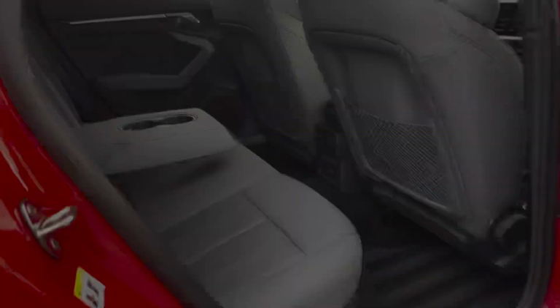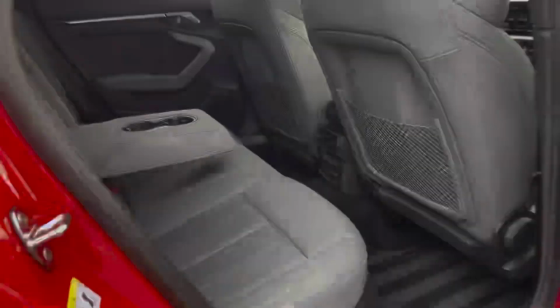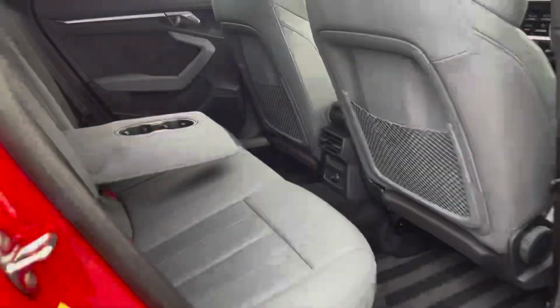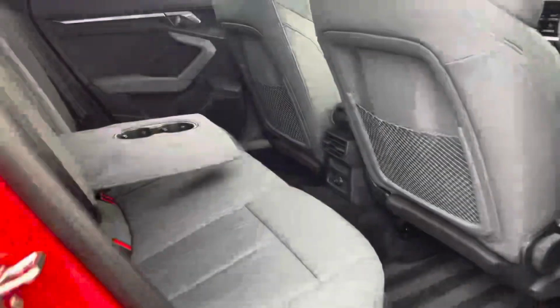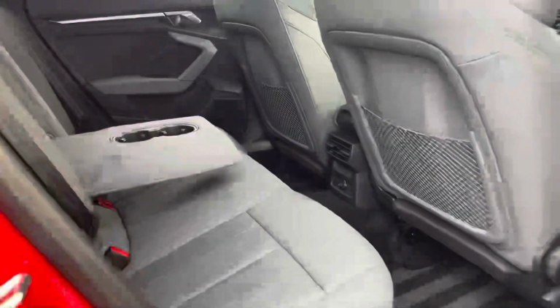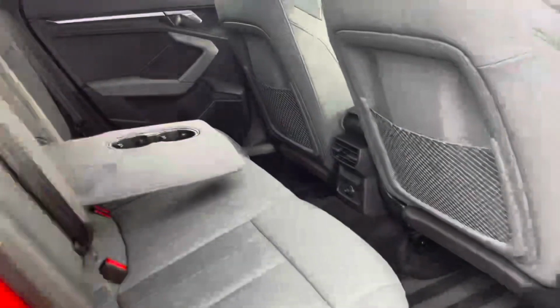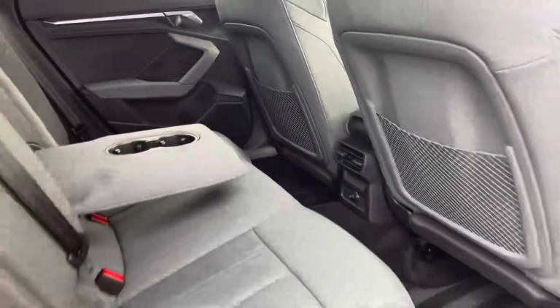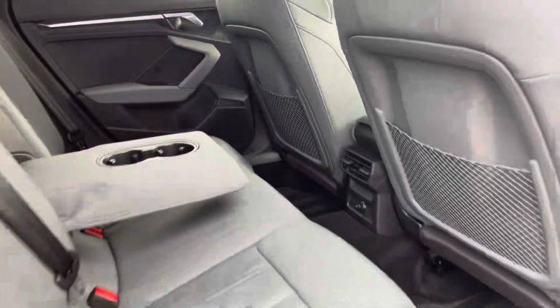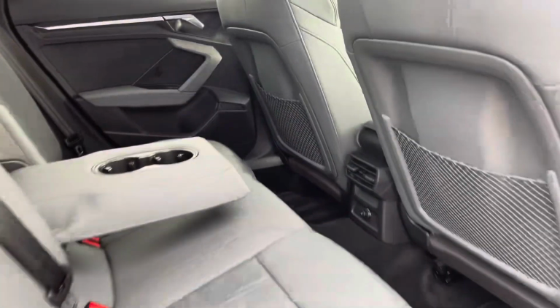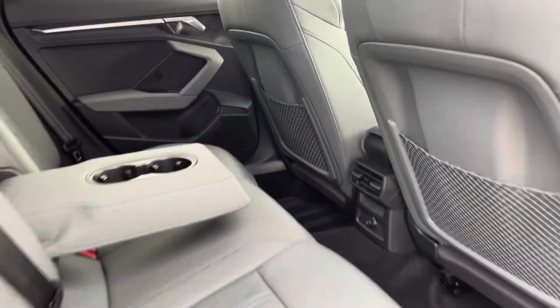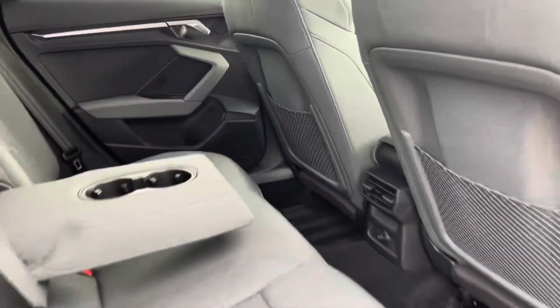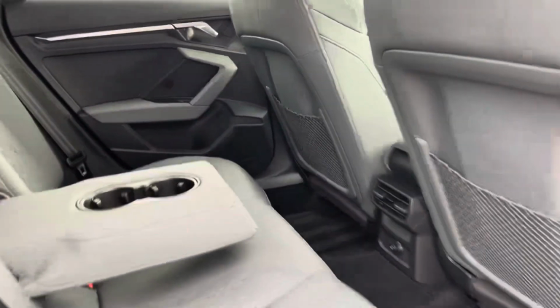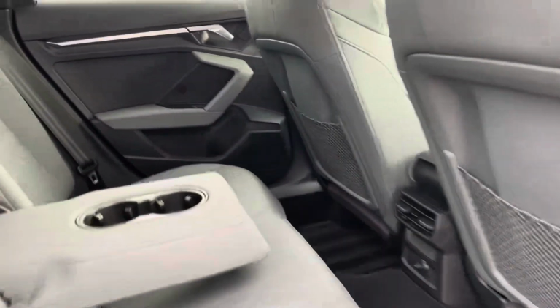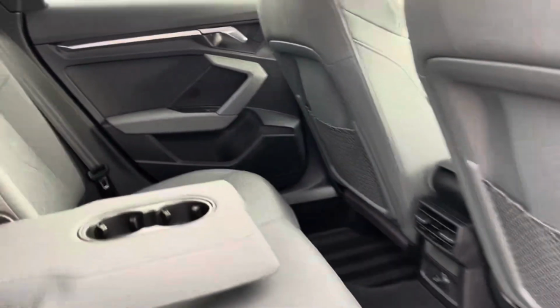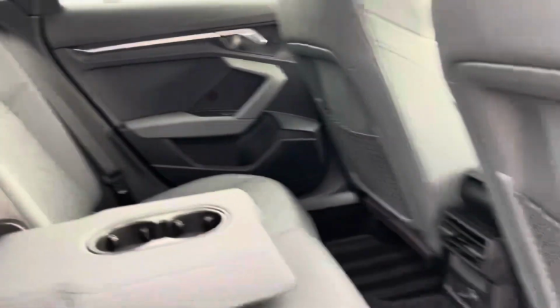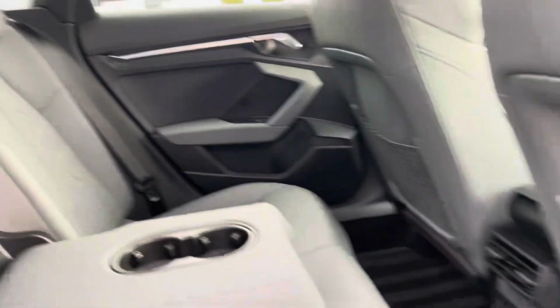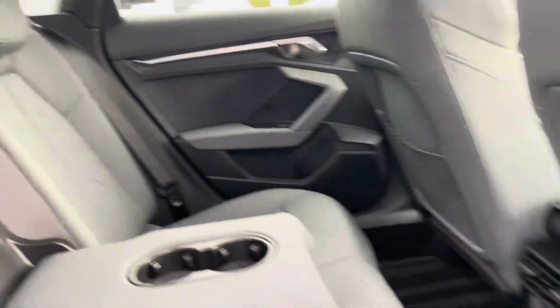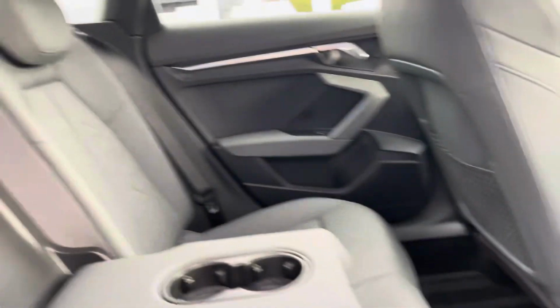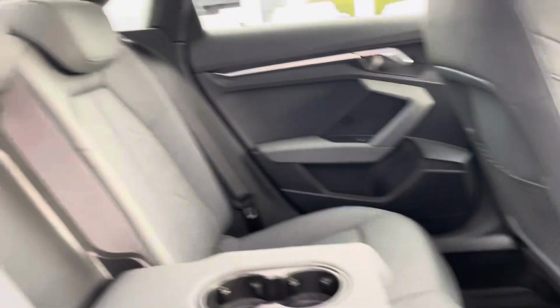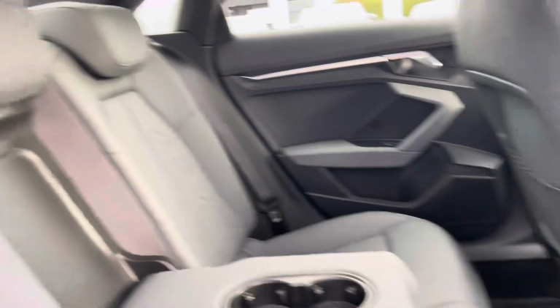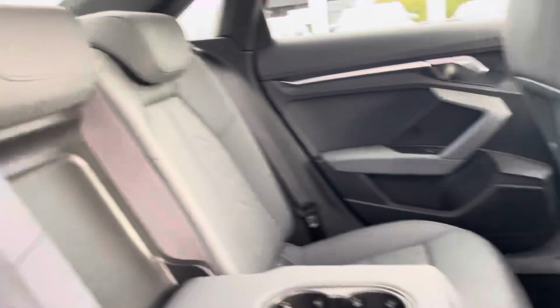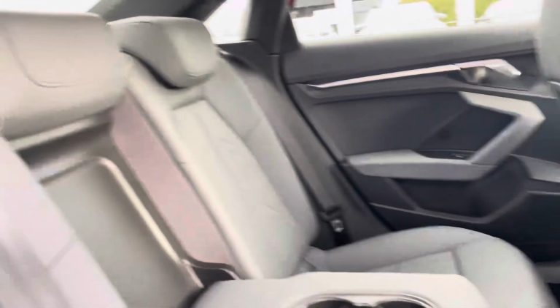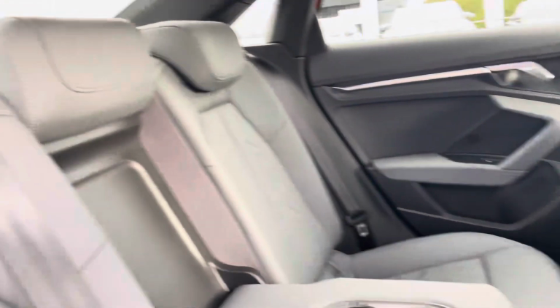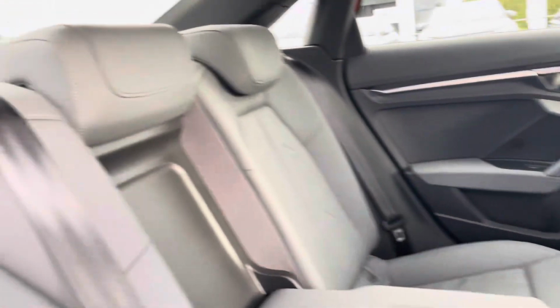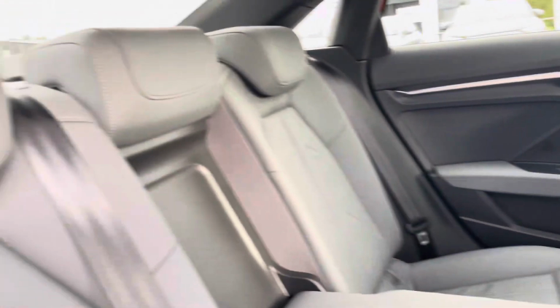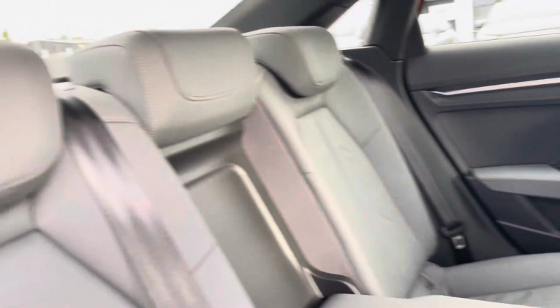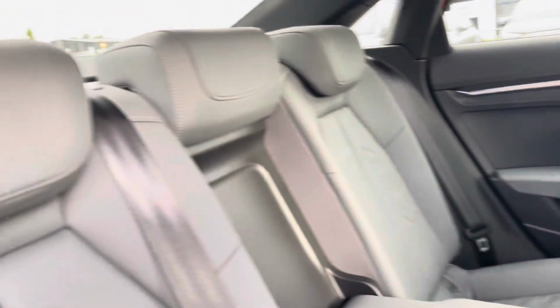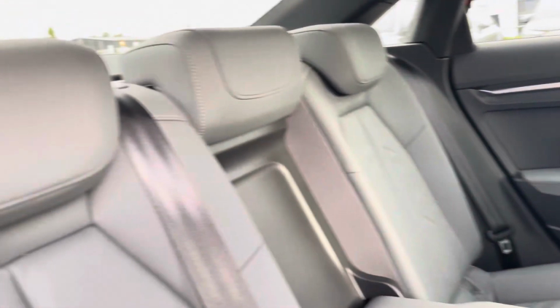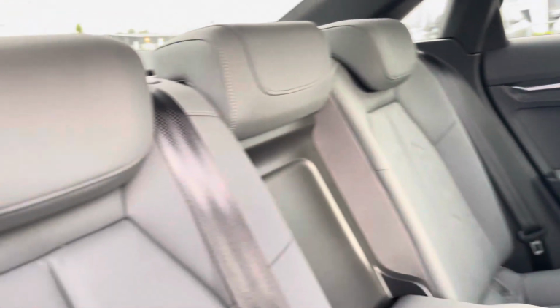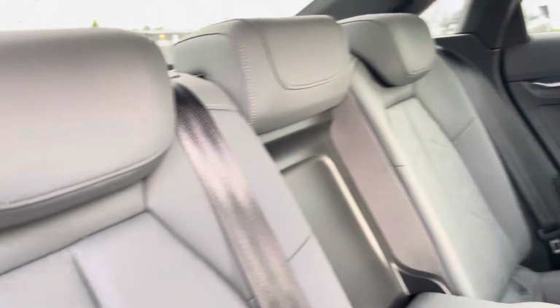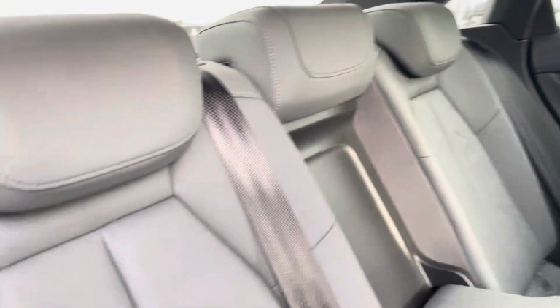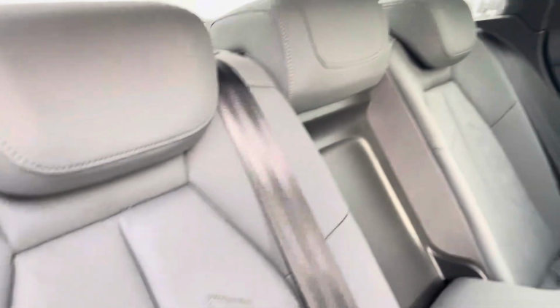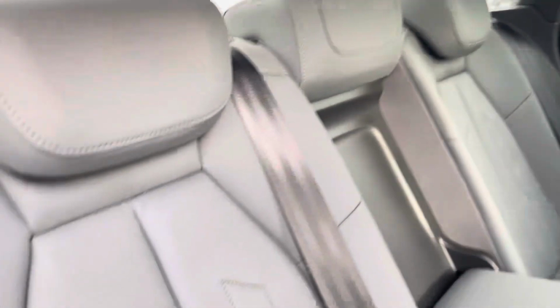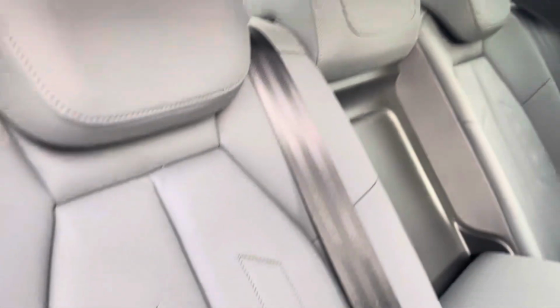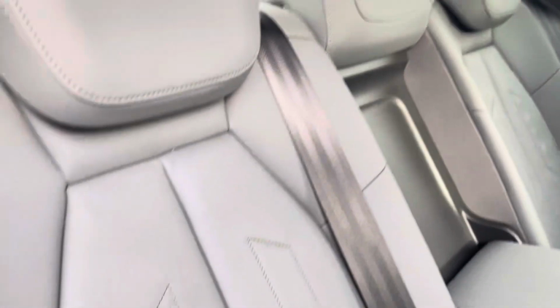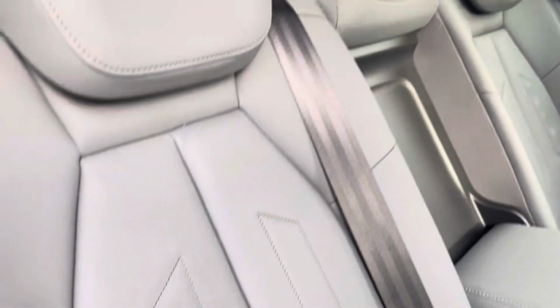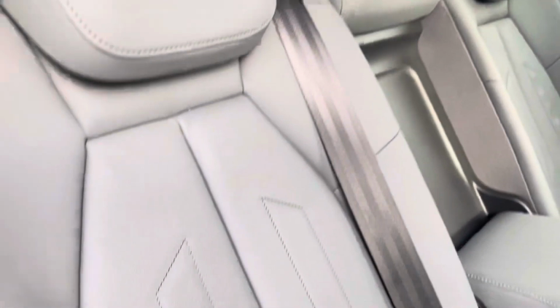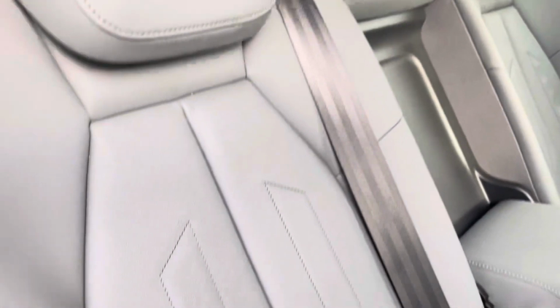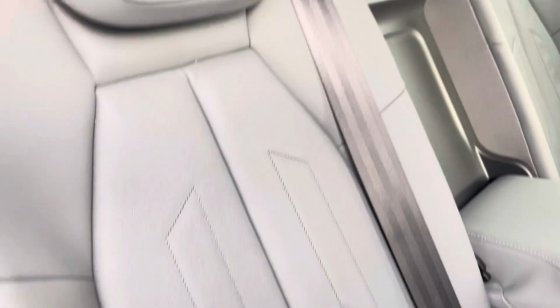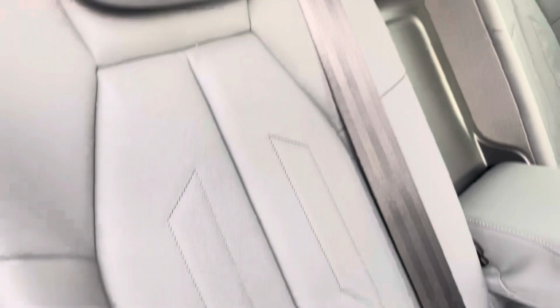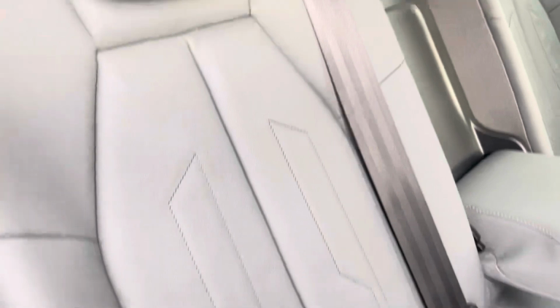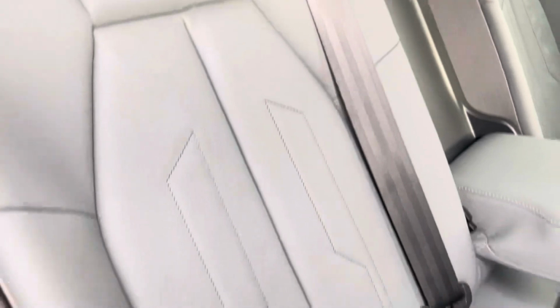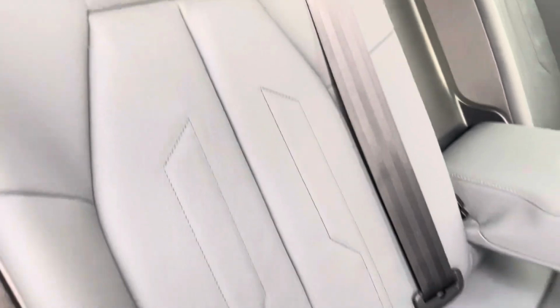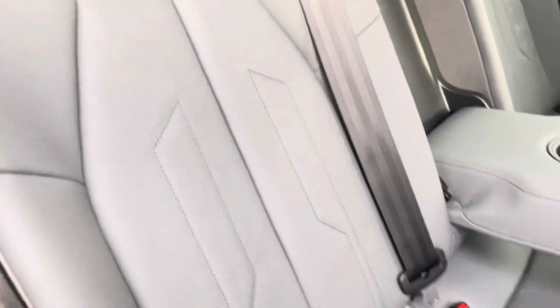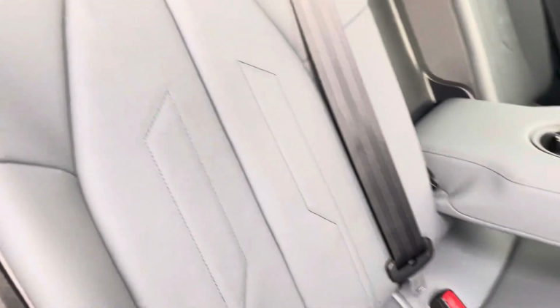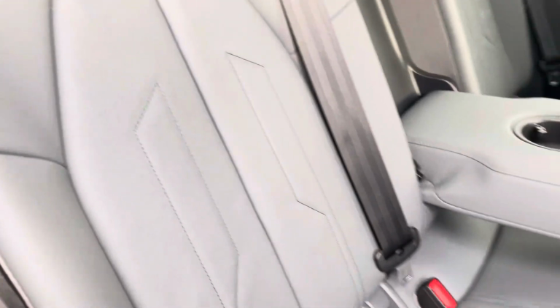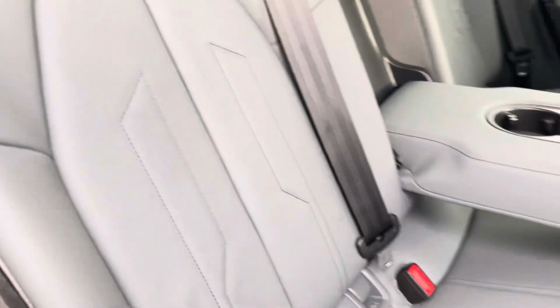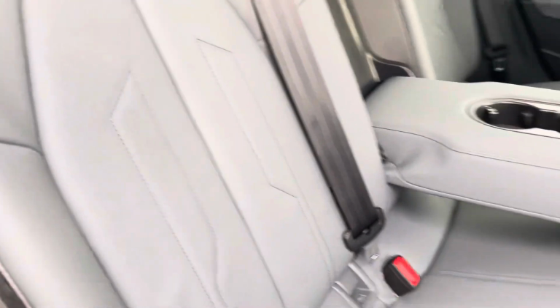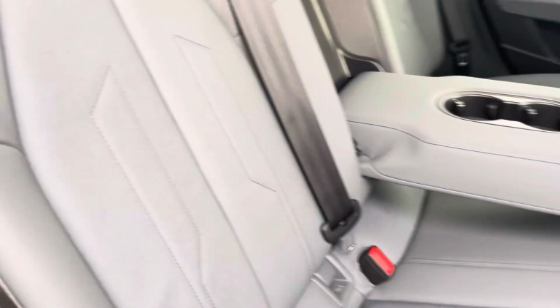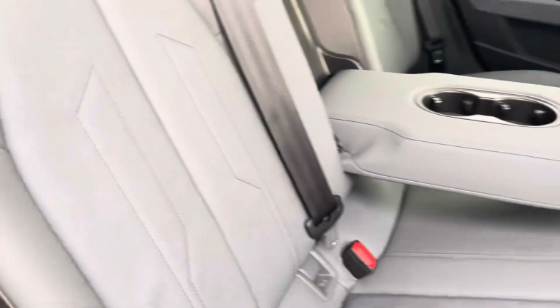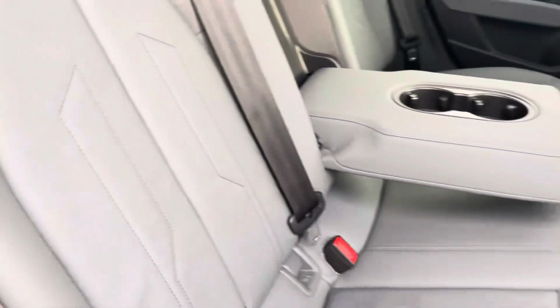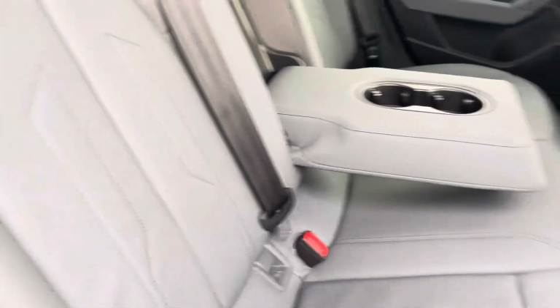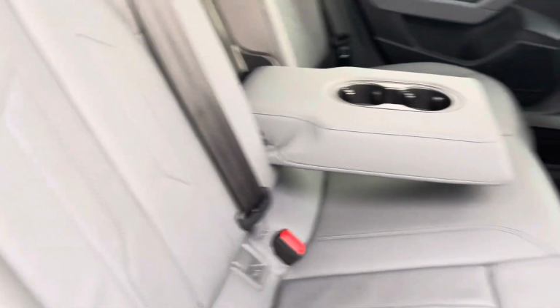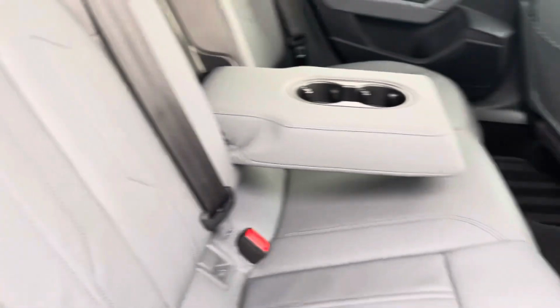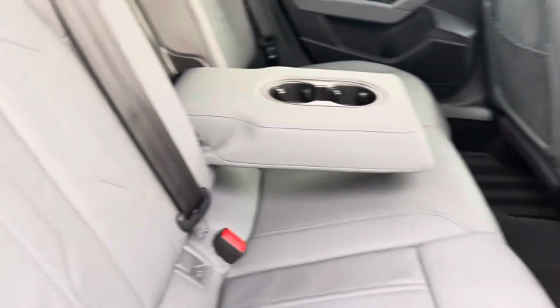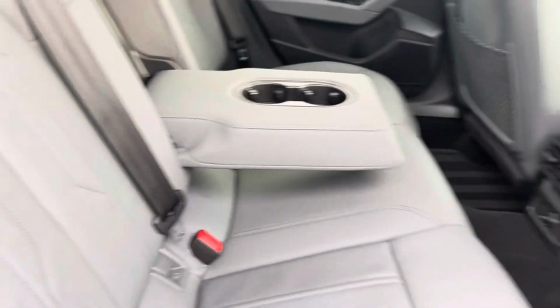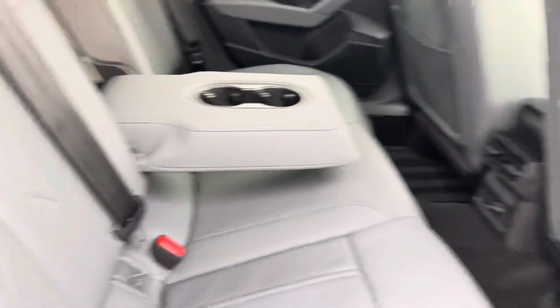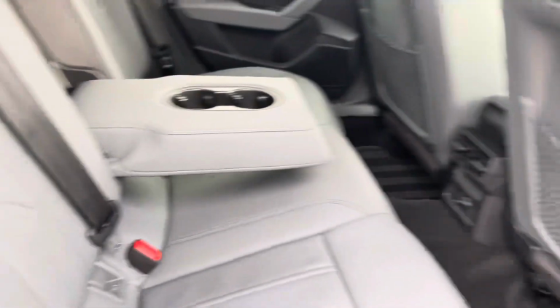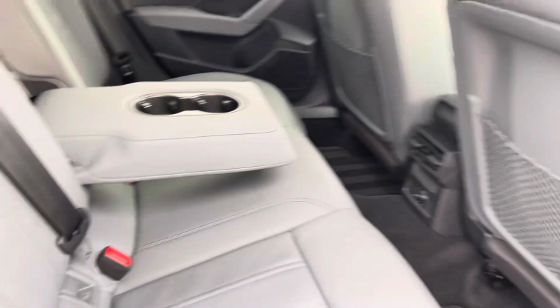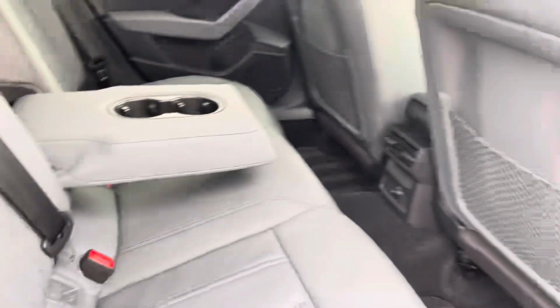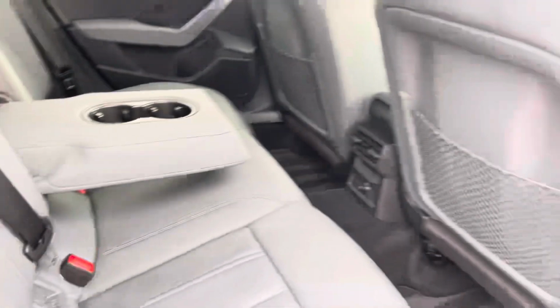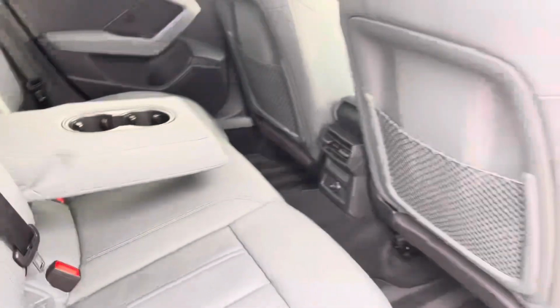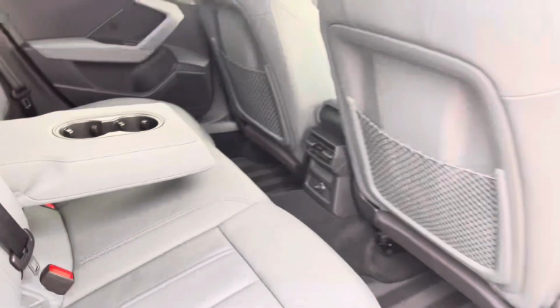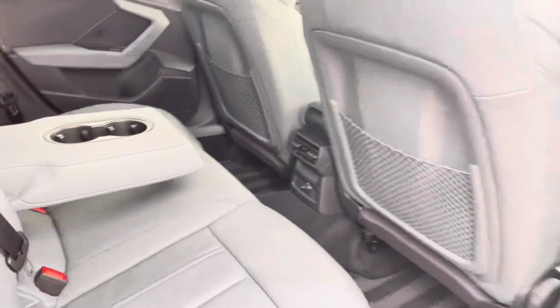Moving inside the car and taking a look at the rear interior, we have the grey leather upholstered rear seats with a fold-down armrest as well.